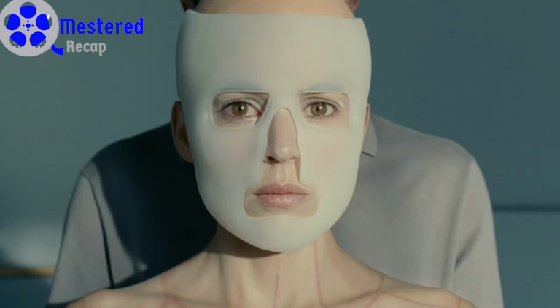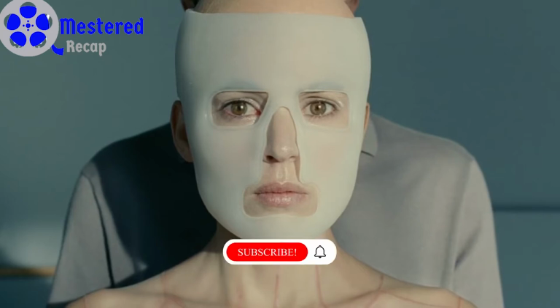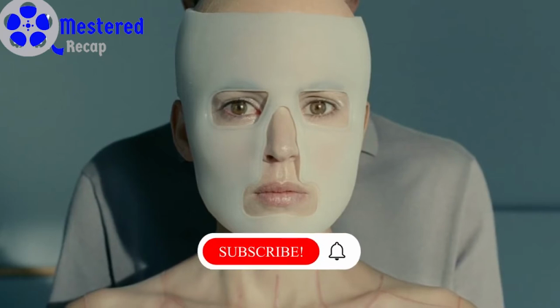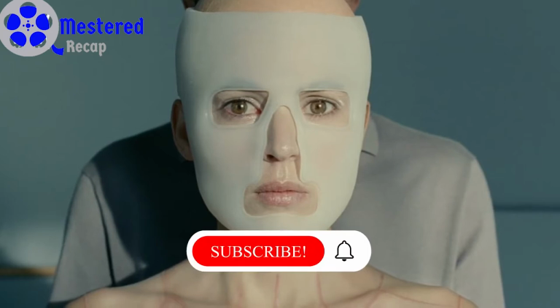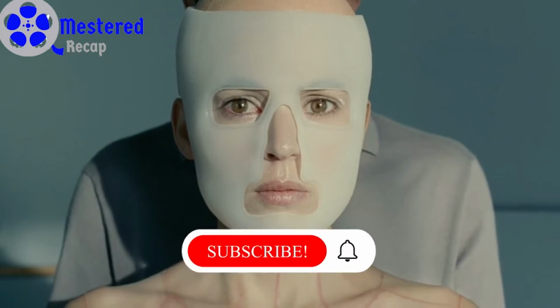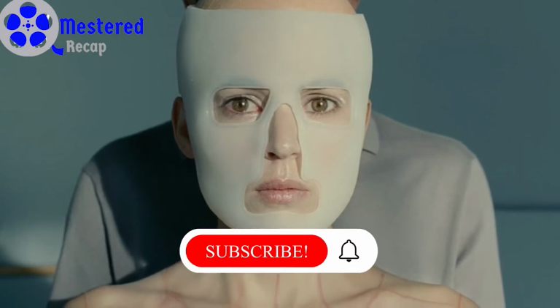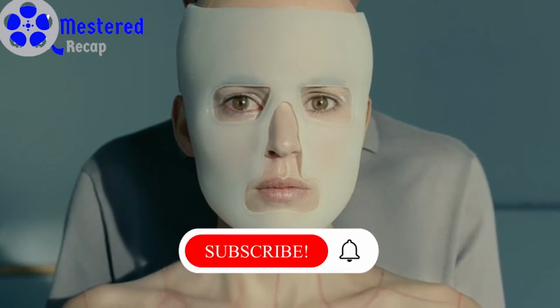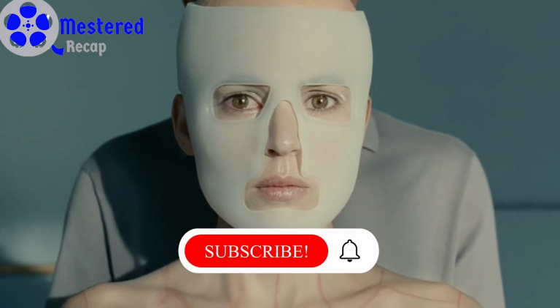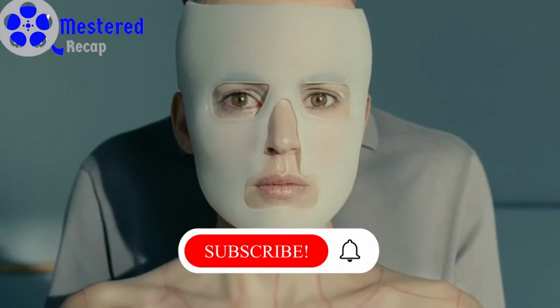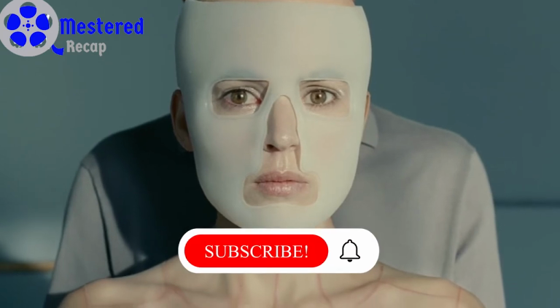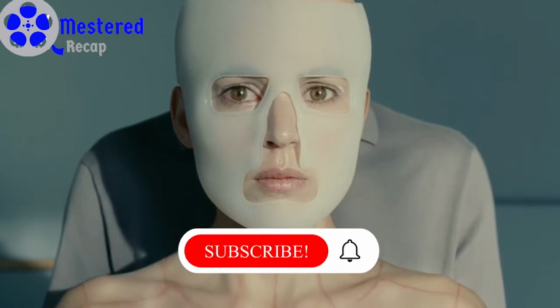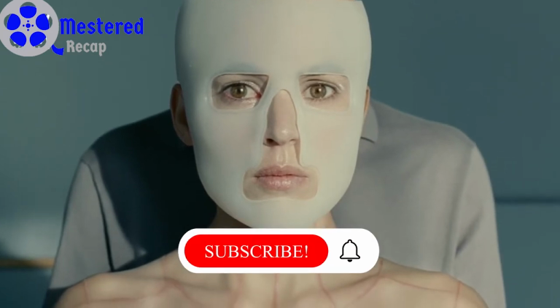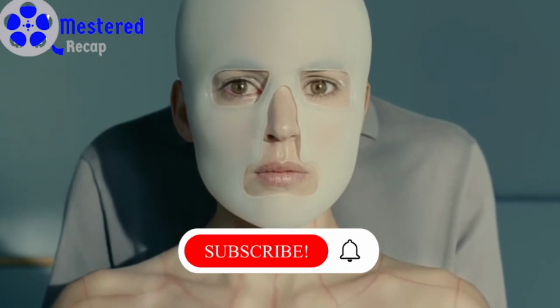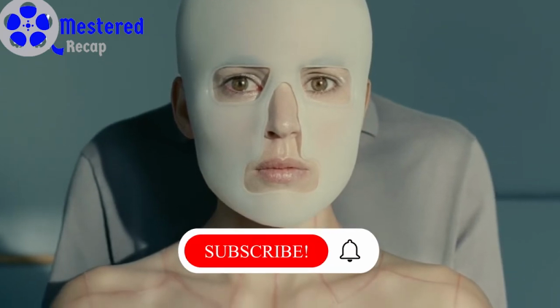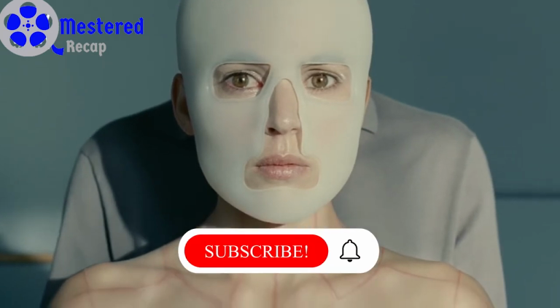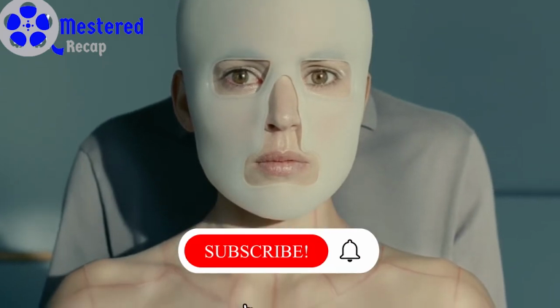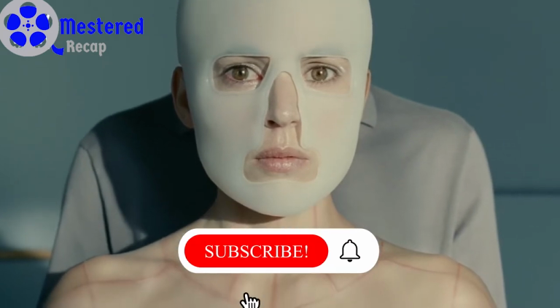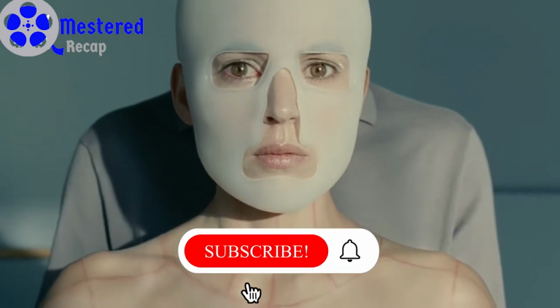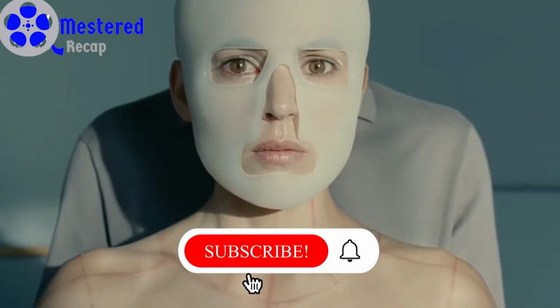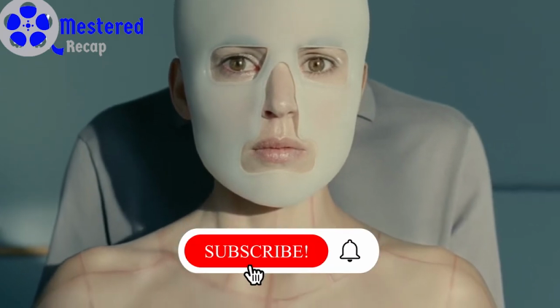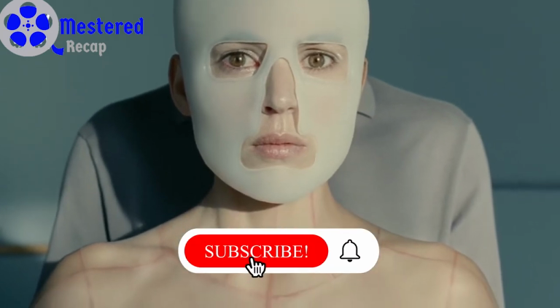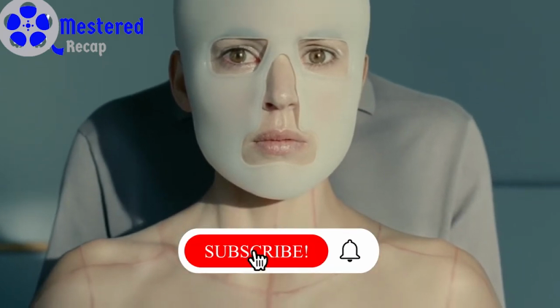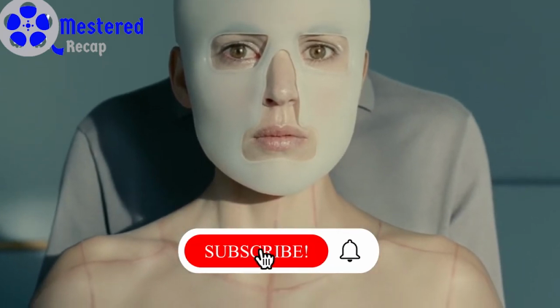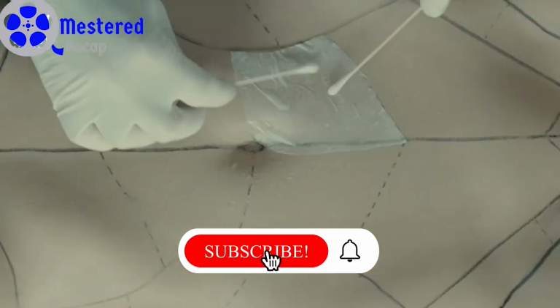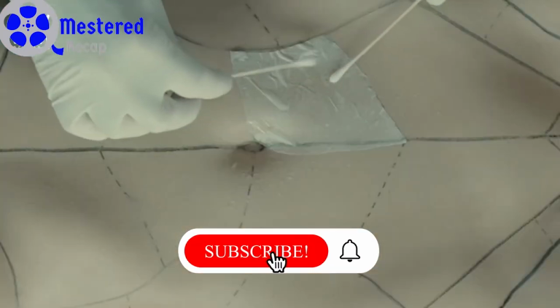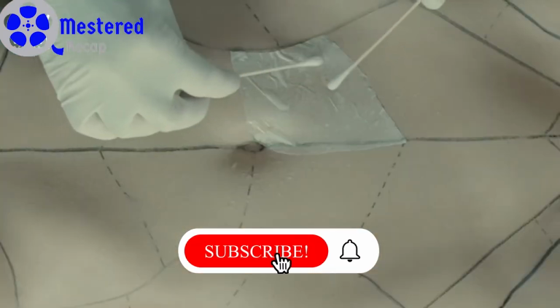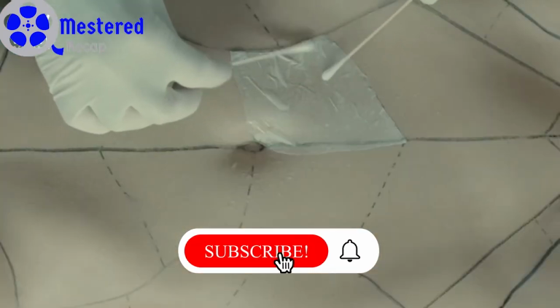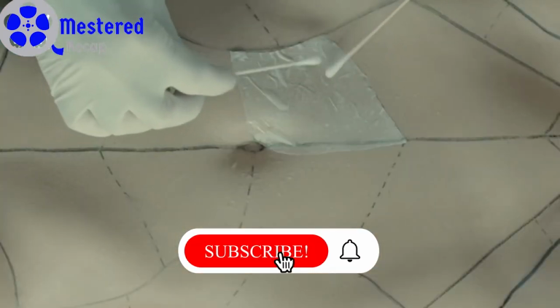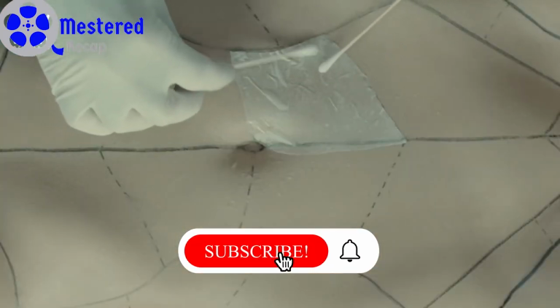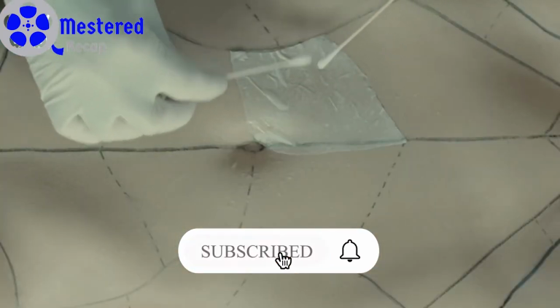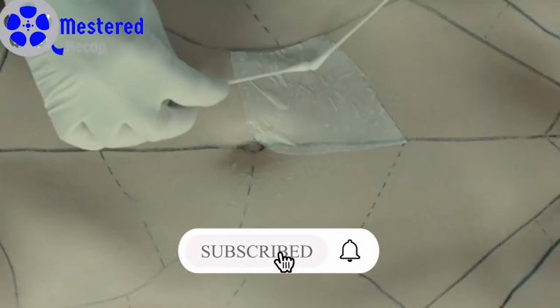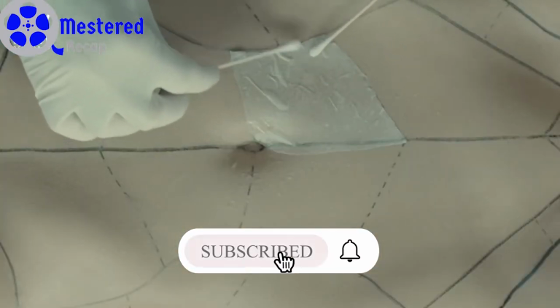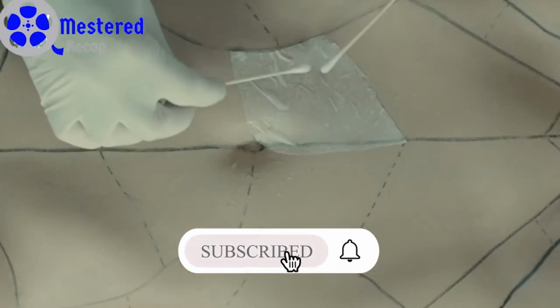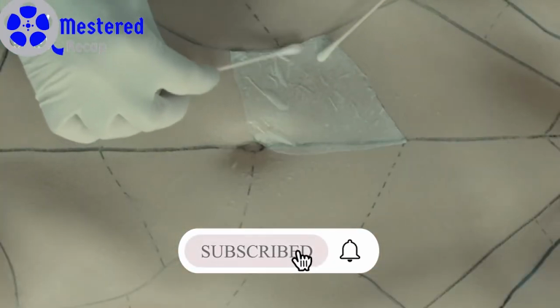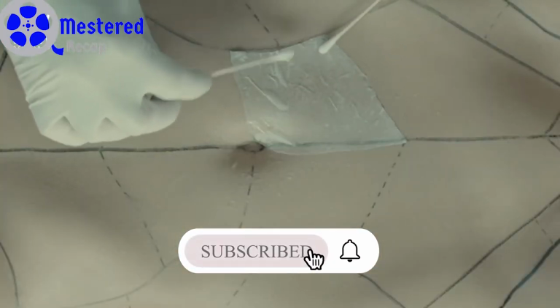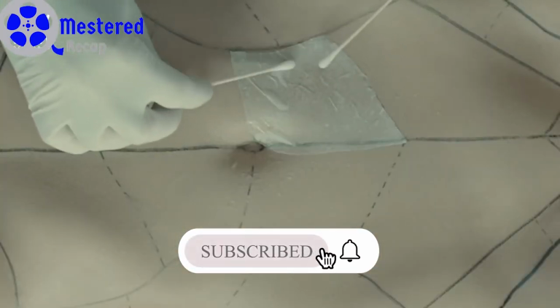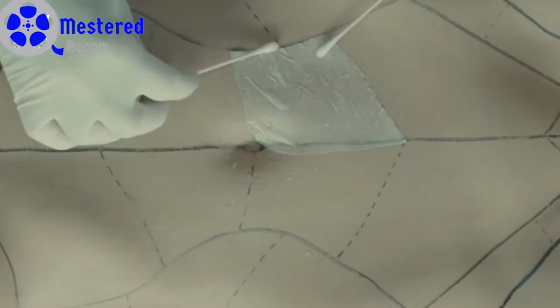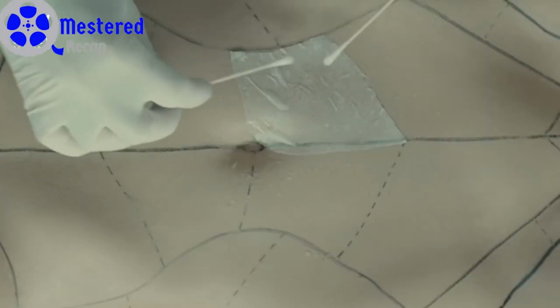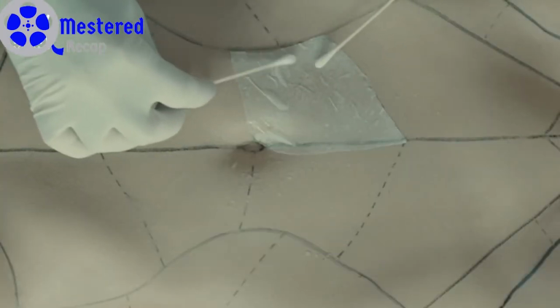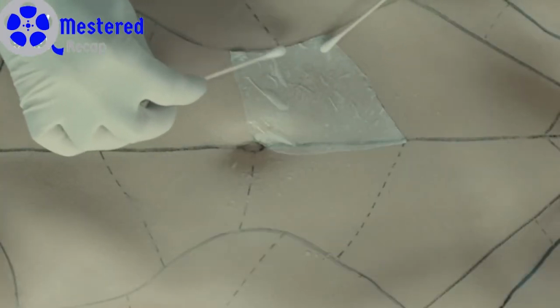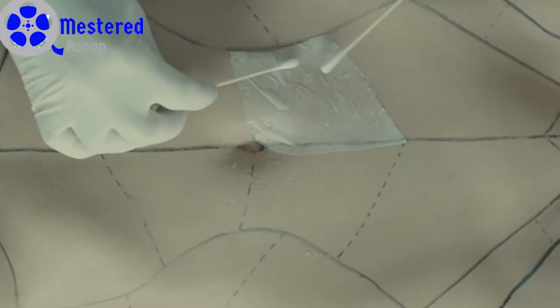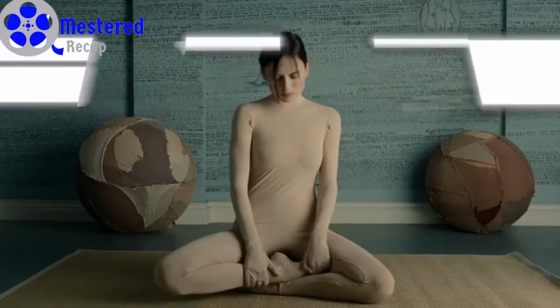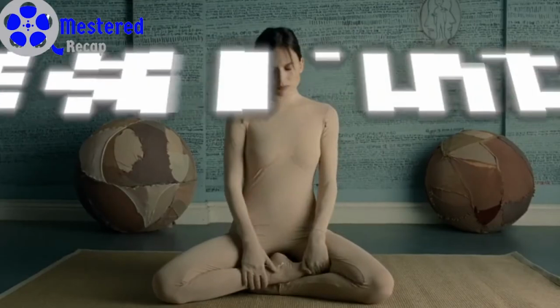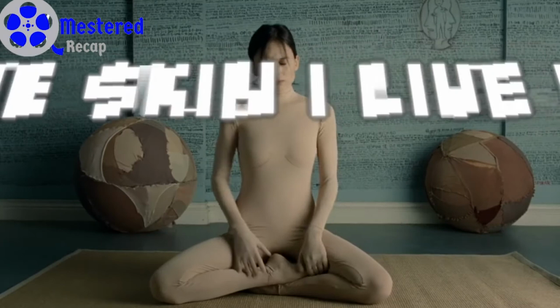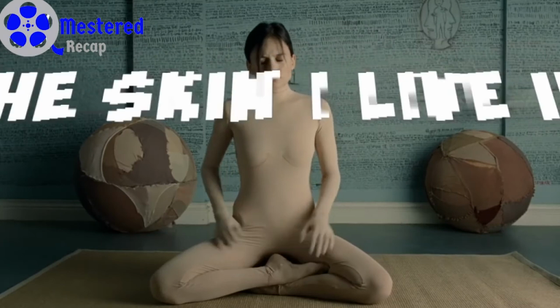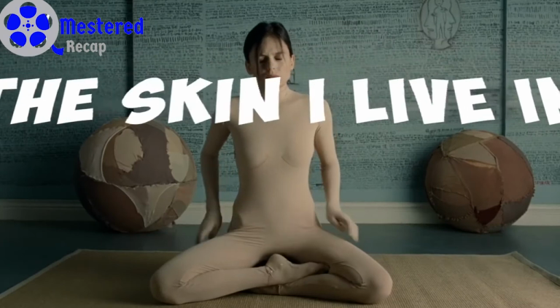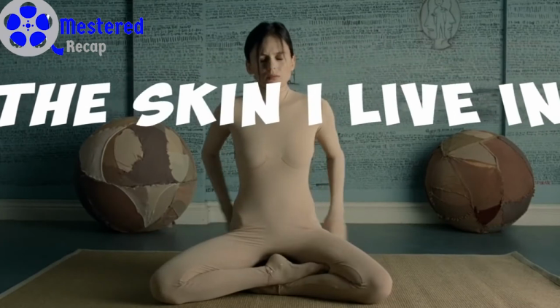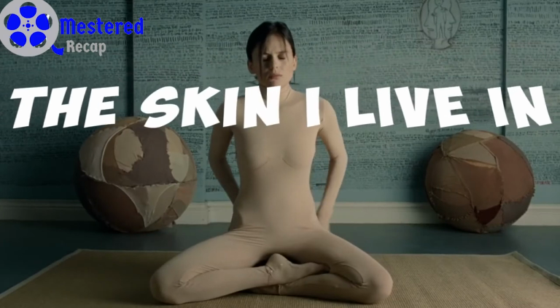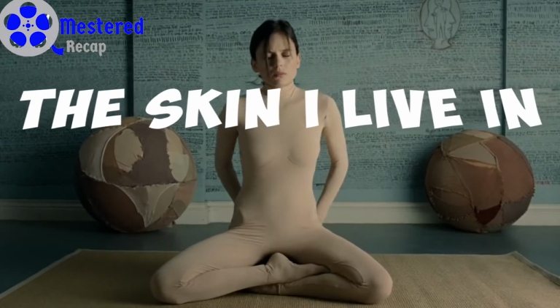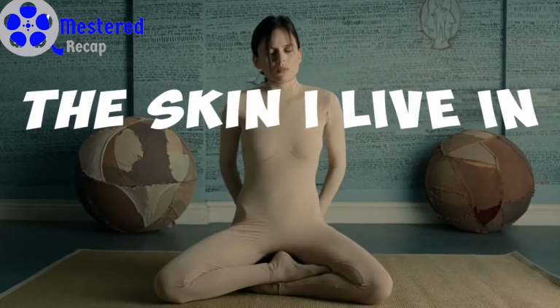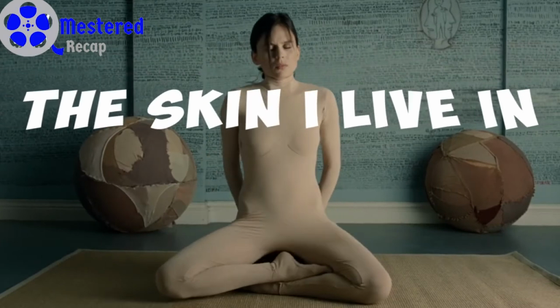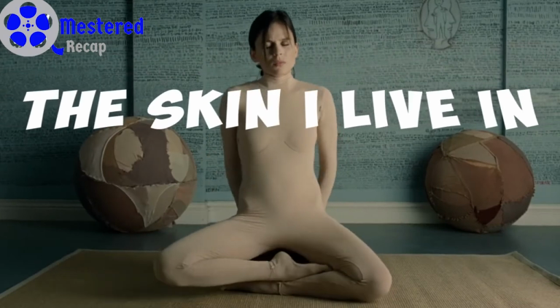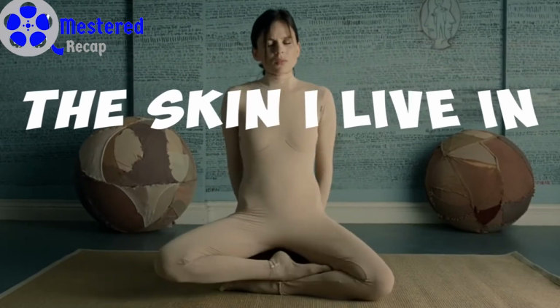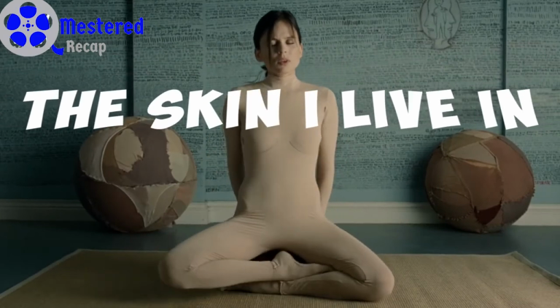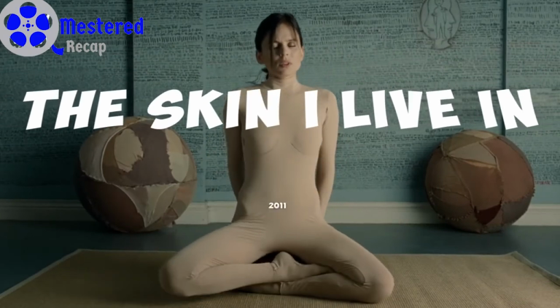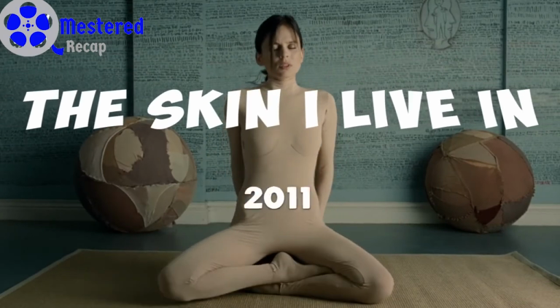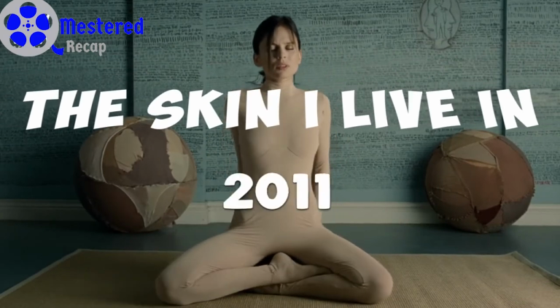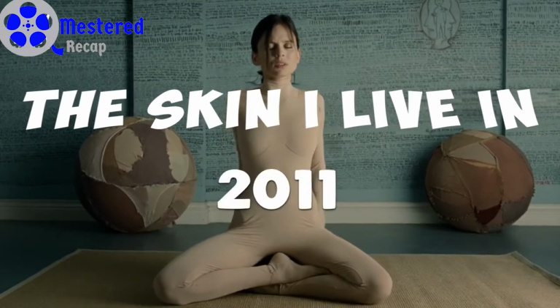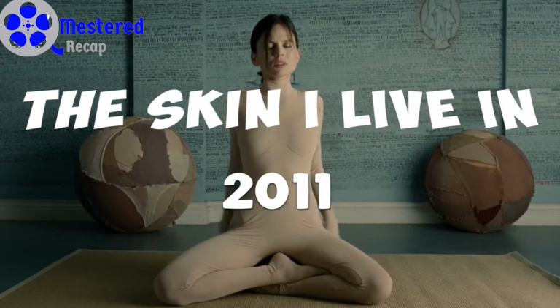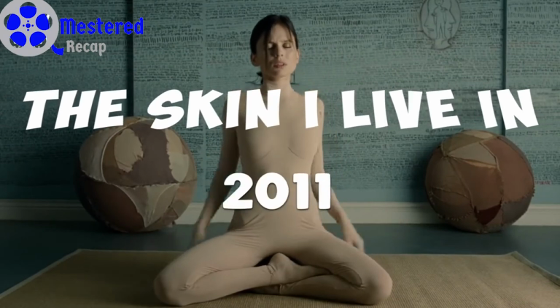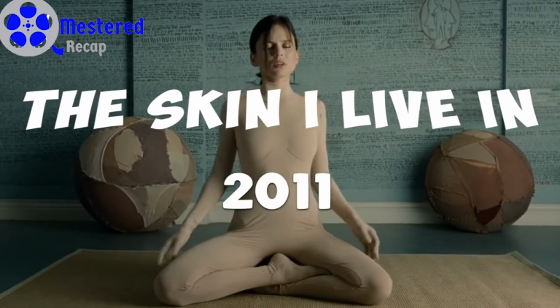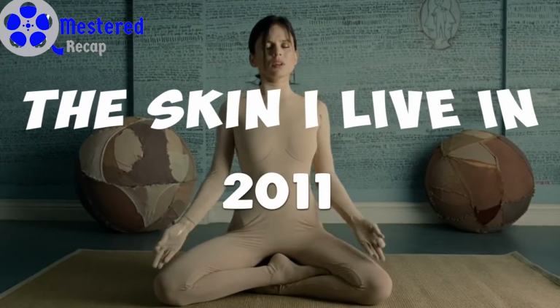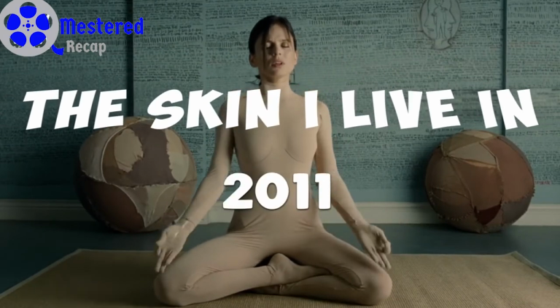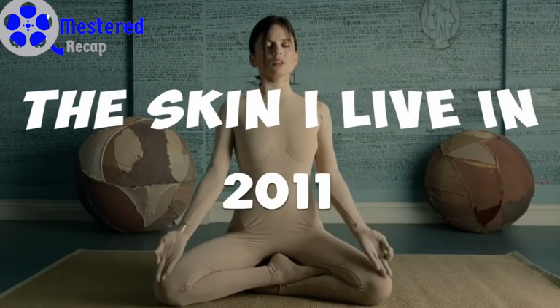Welcome back to Mestard Recap. Today I'm going to explain the movie 'The Skin I Live In', released in the year 2011.